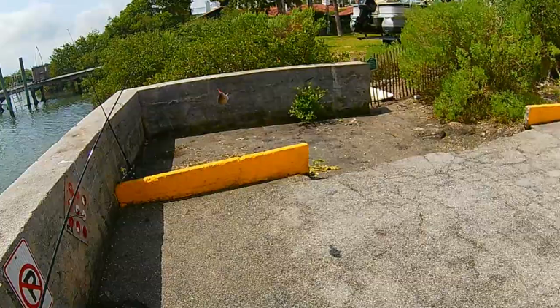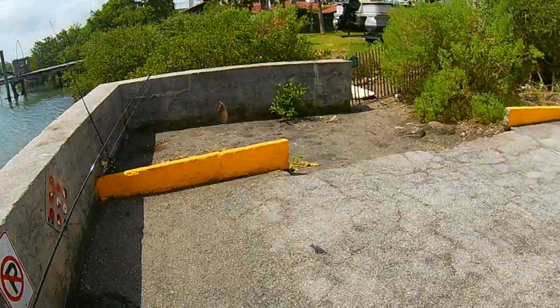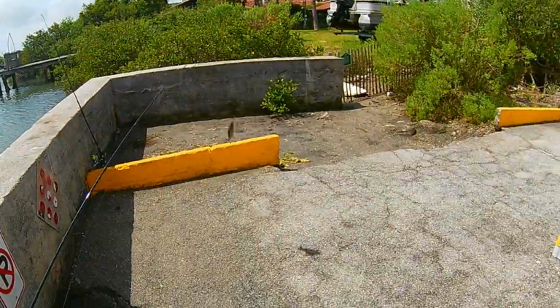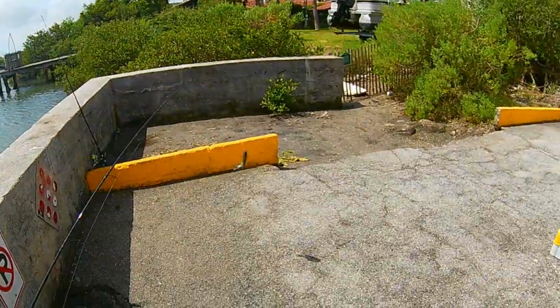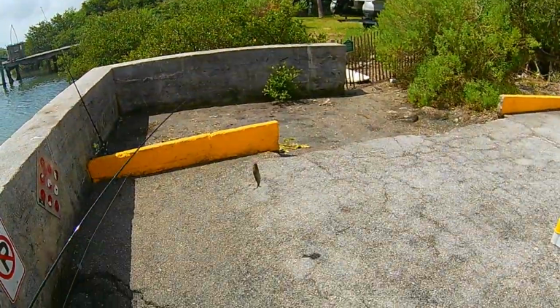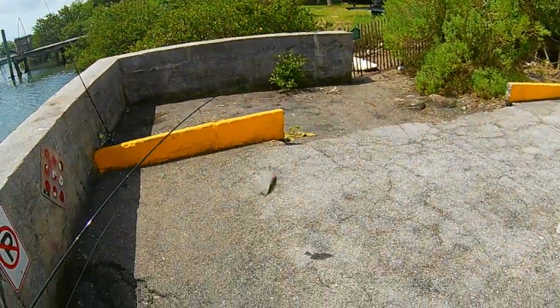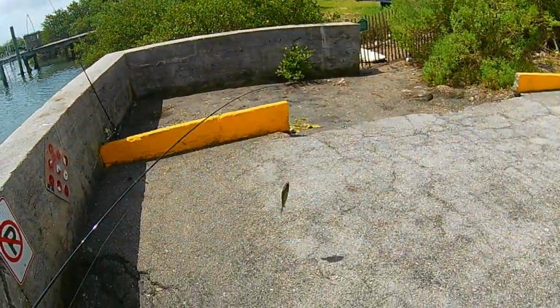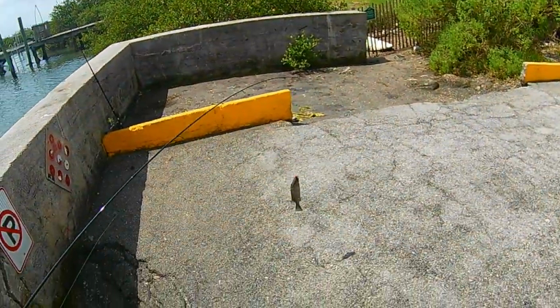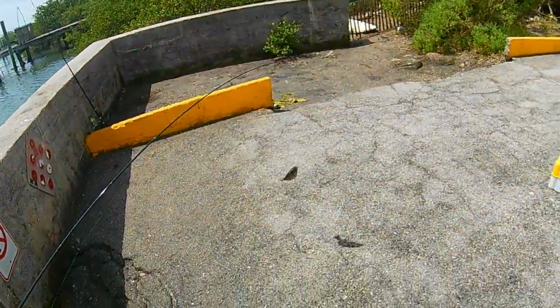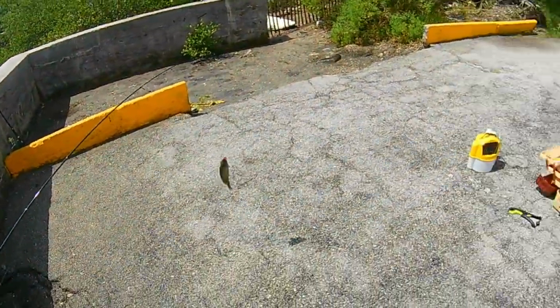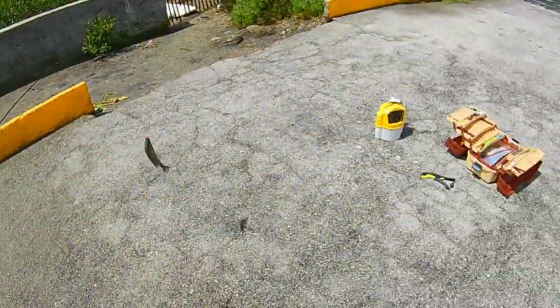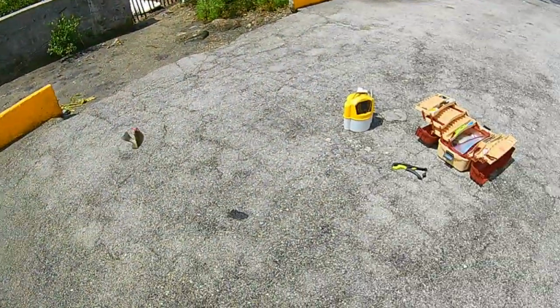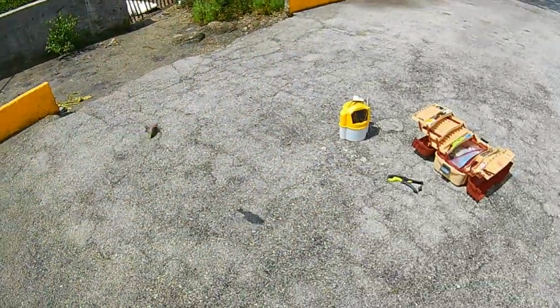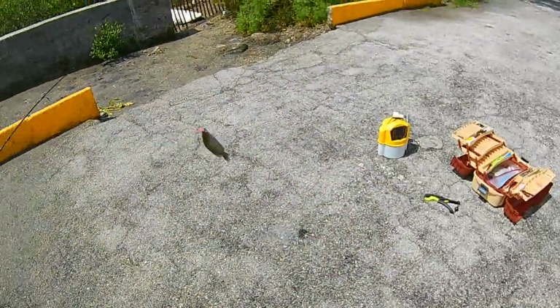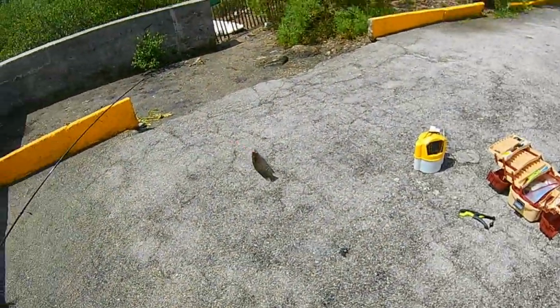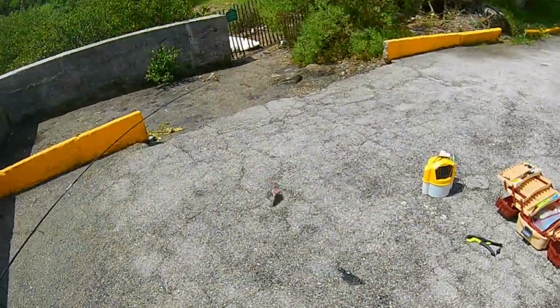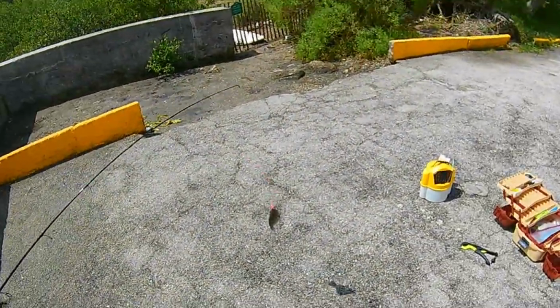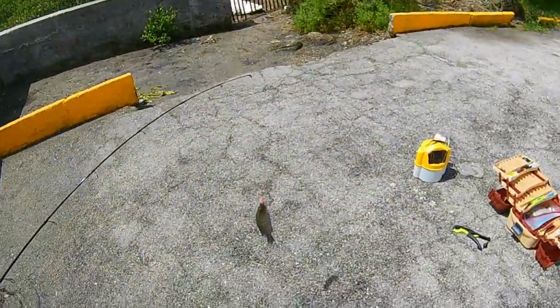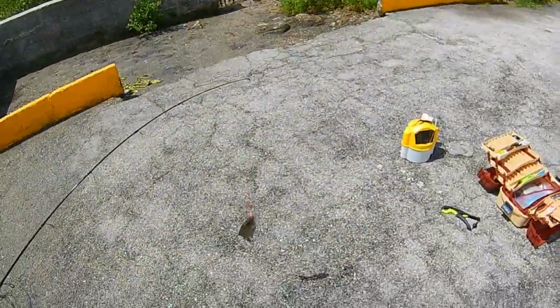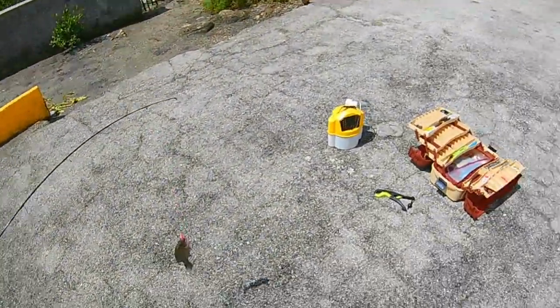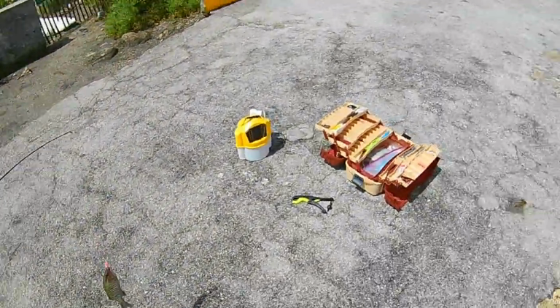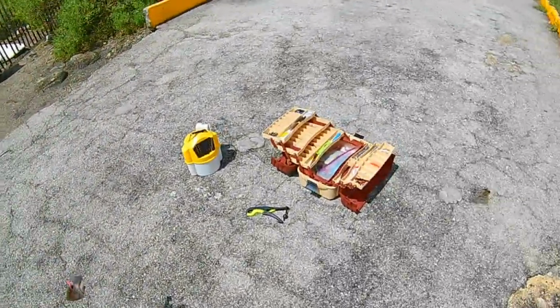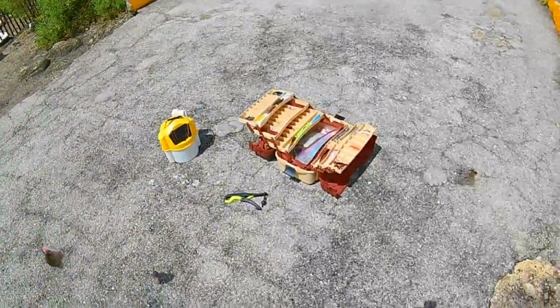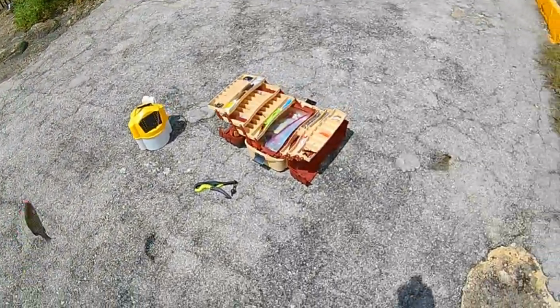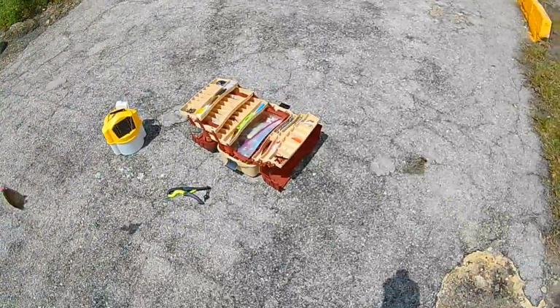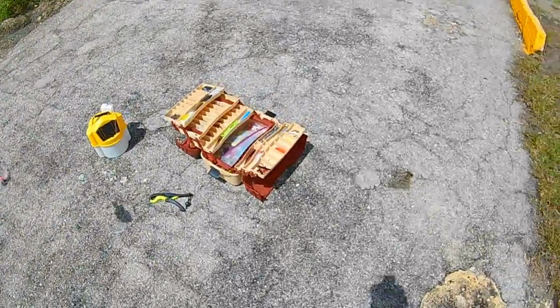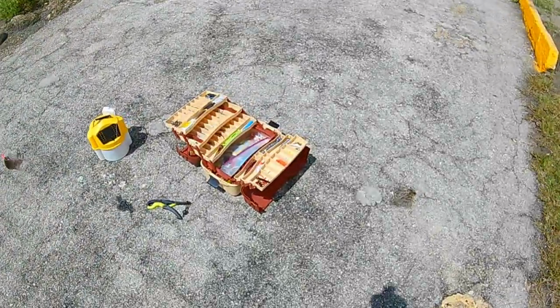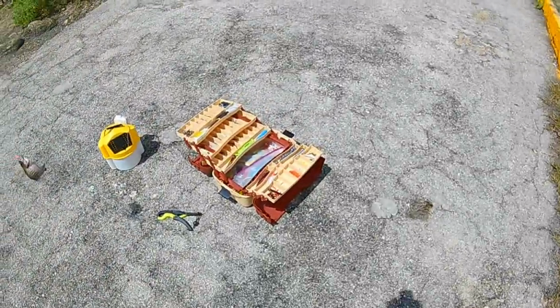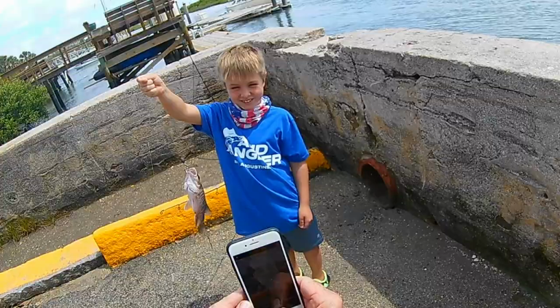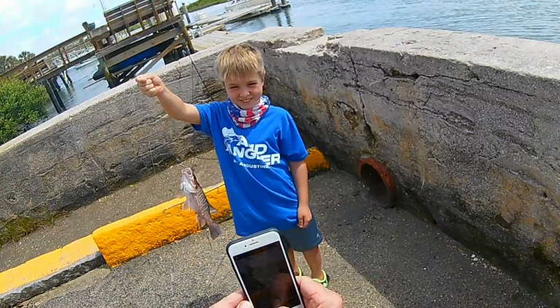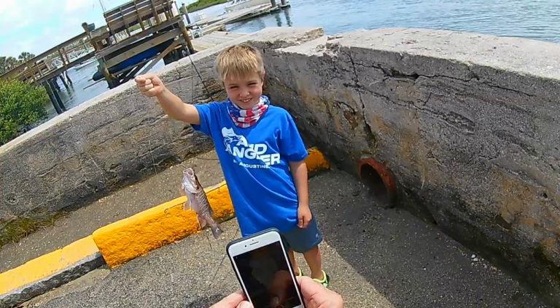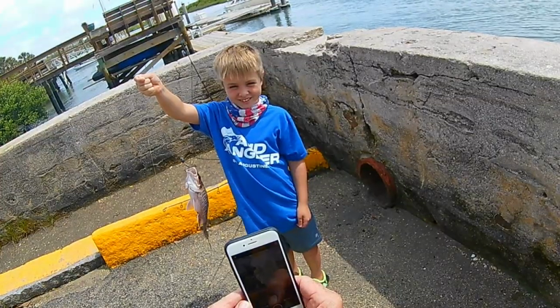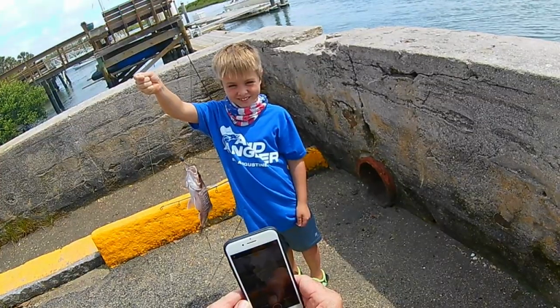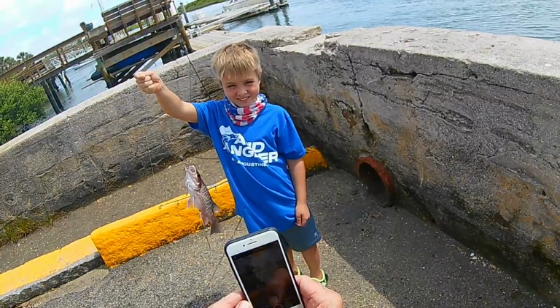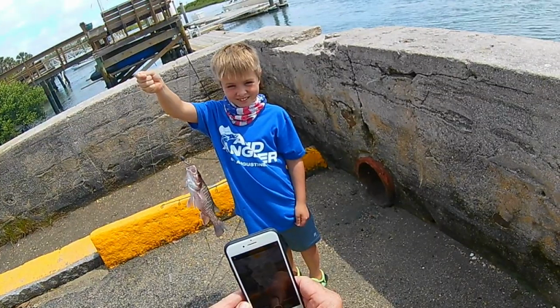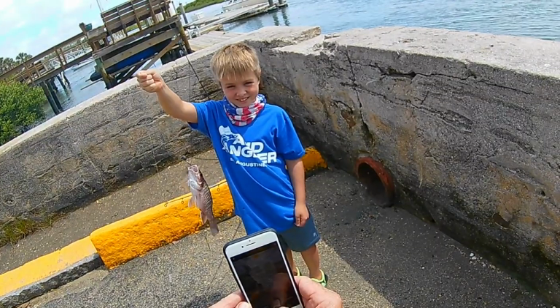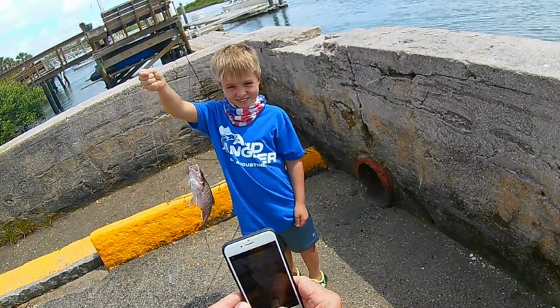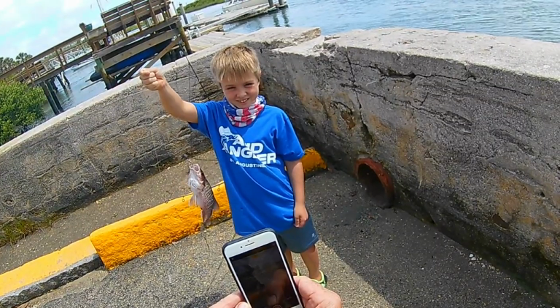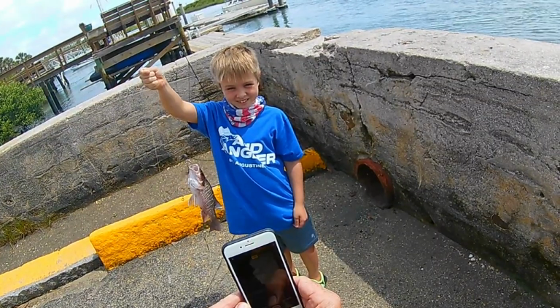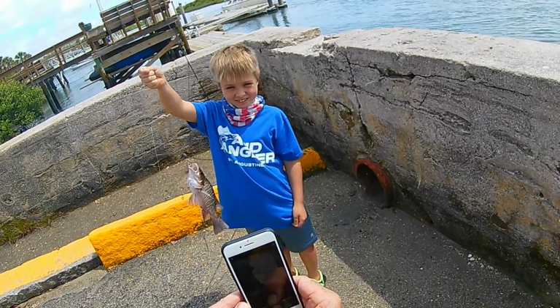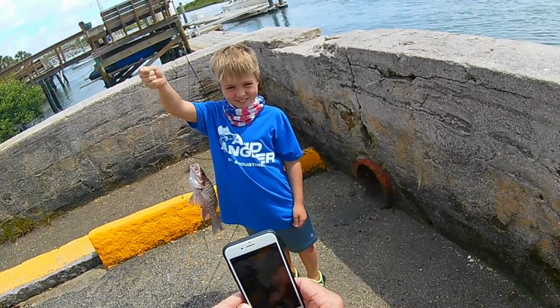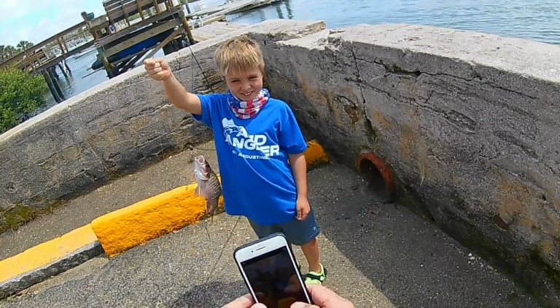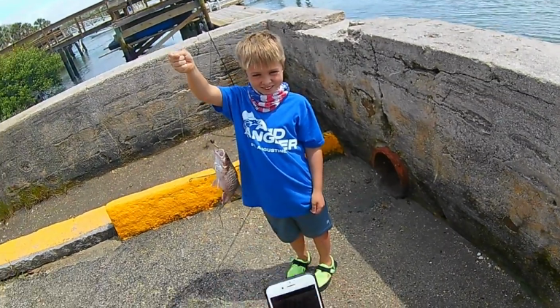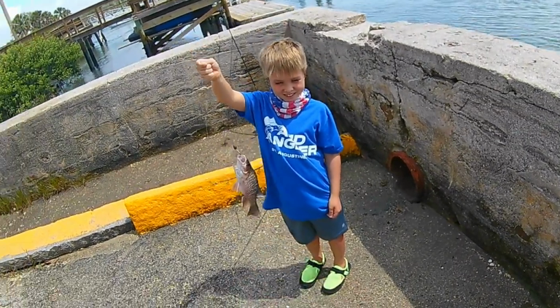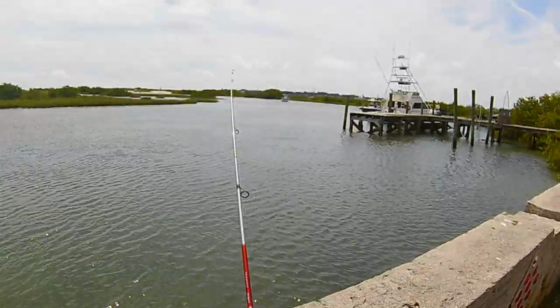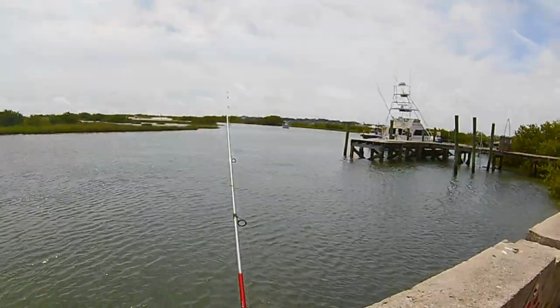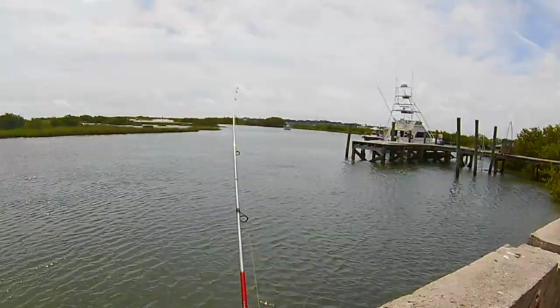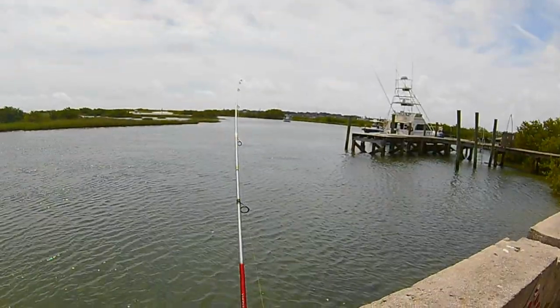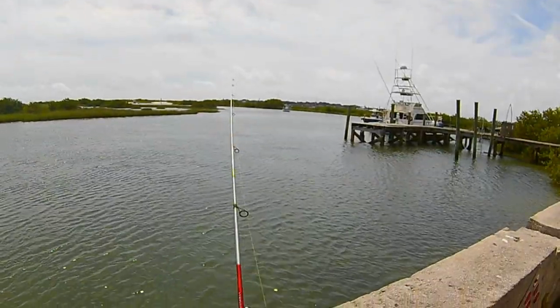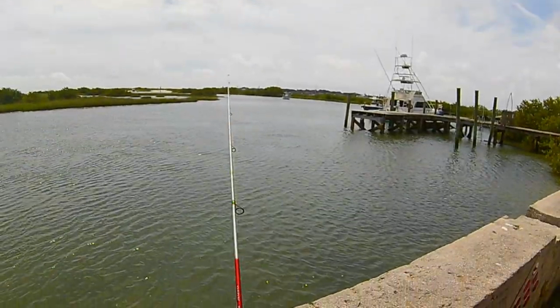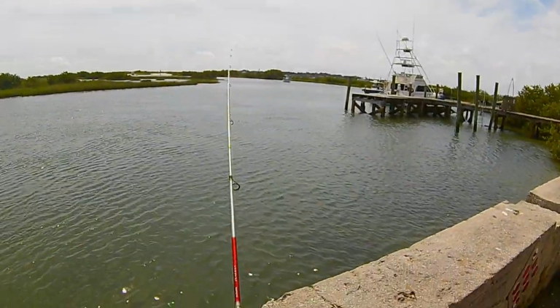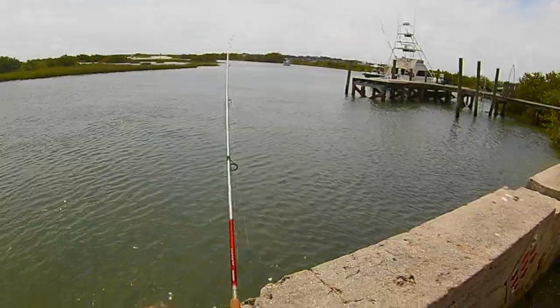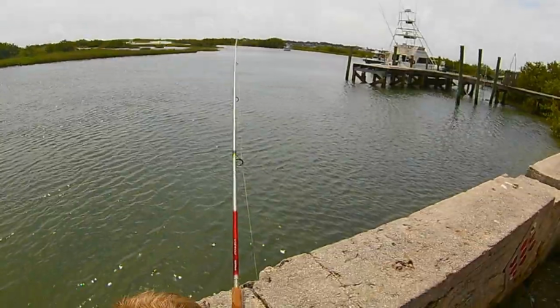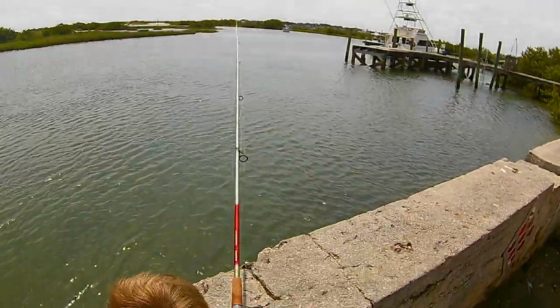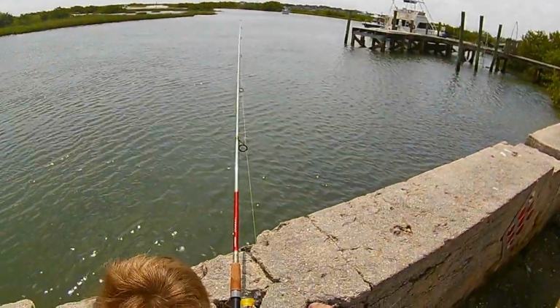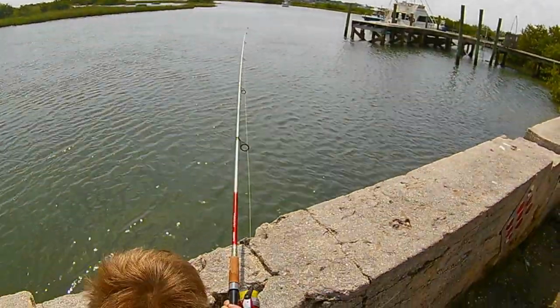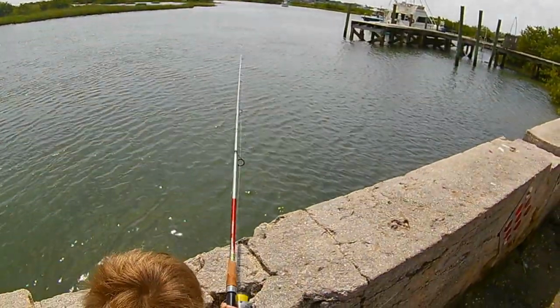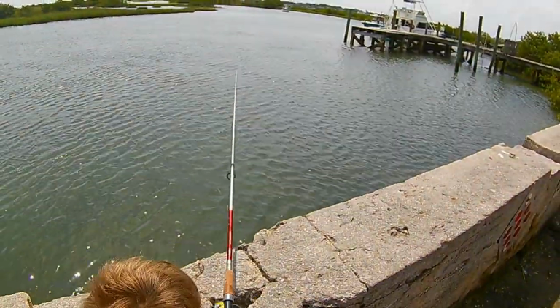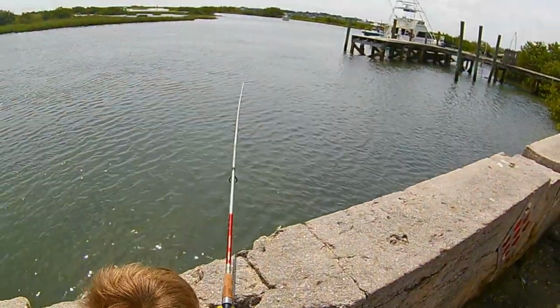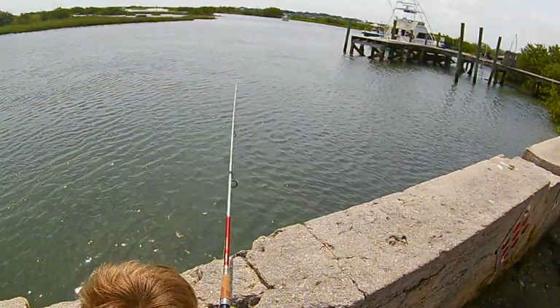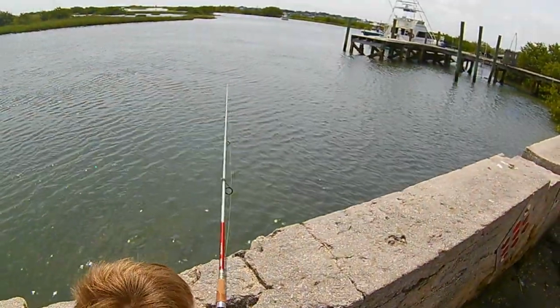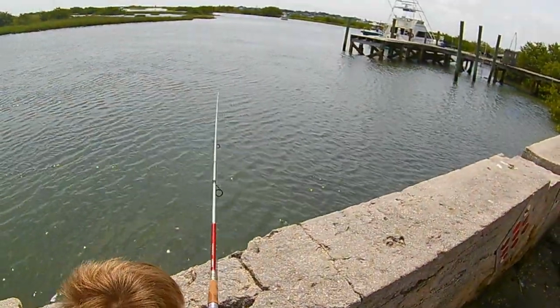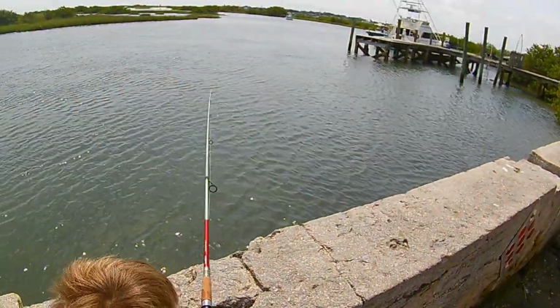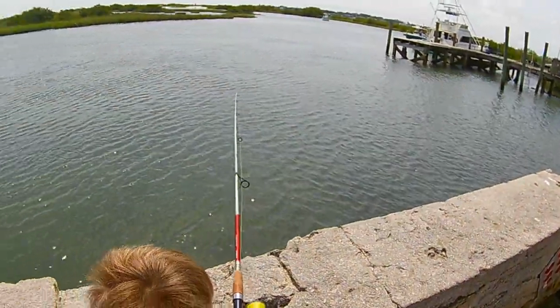Another mangrove snapper. Hold on, let me get you a picture with him. Keep the rod tip down.